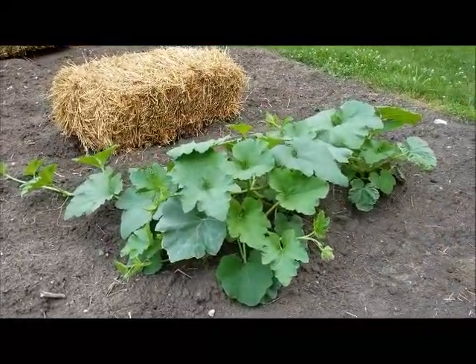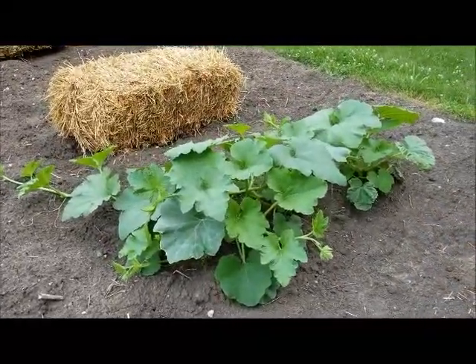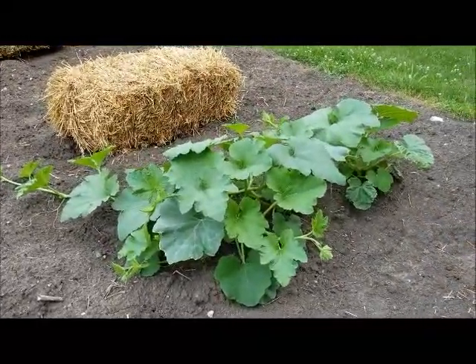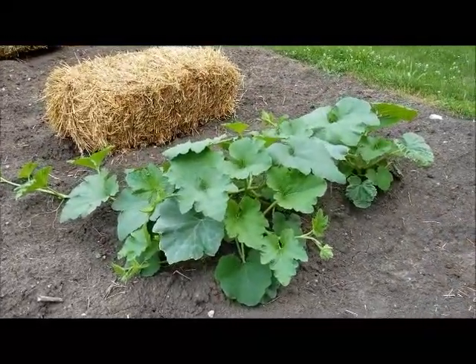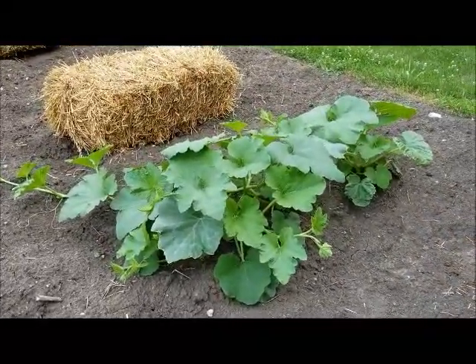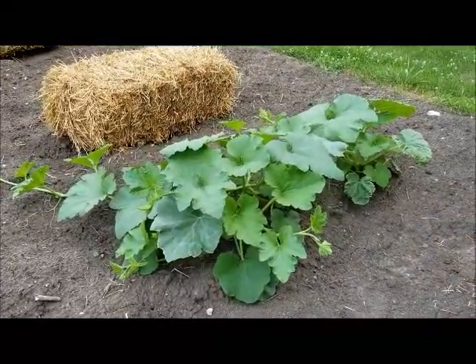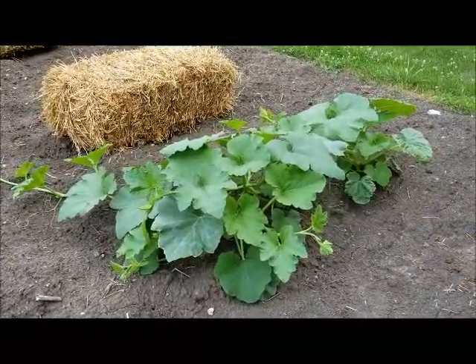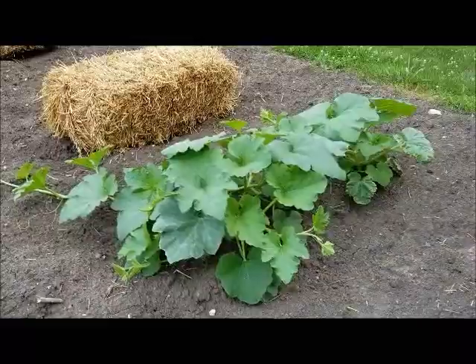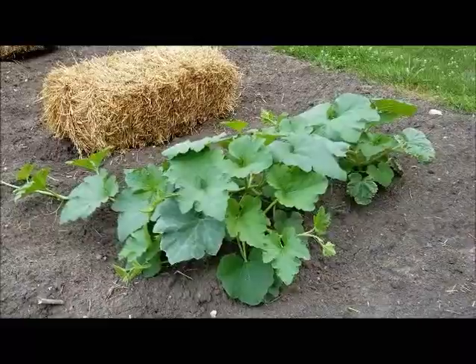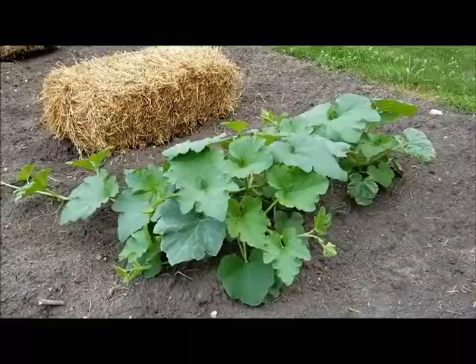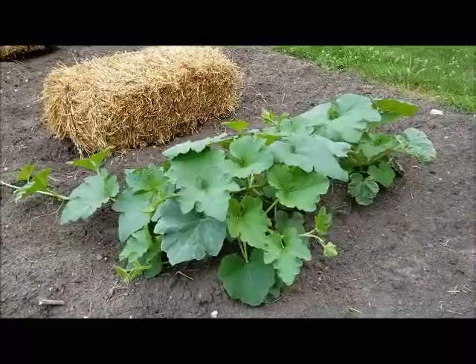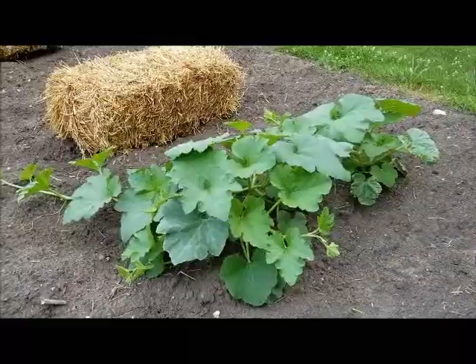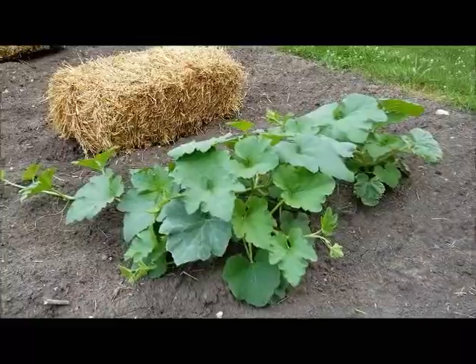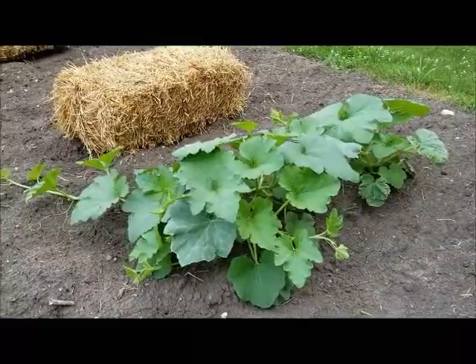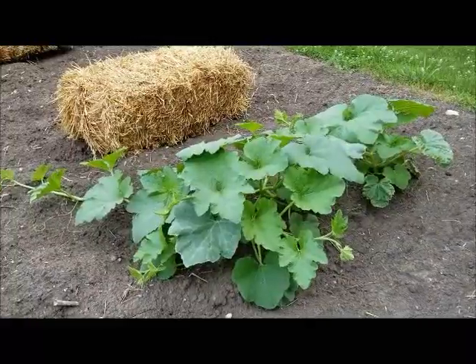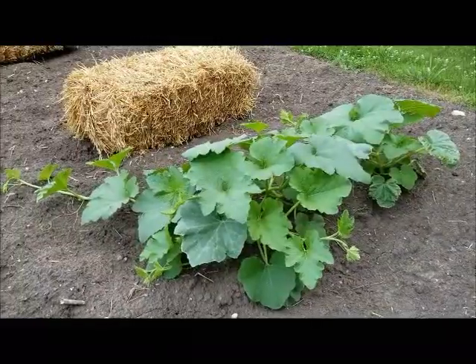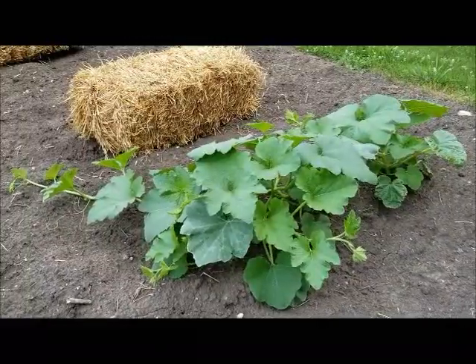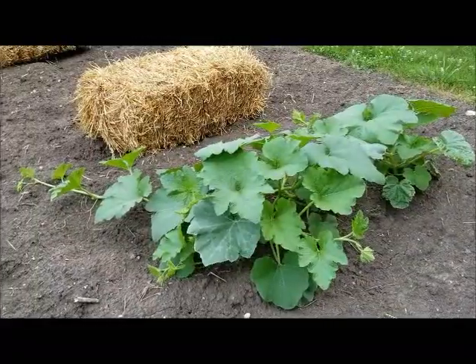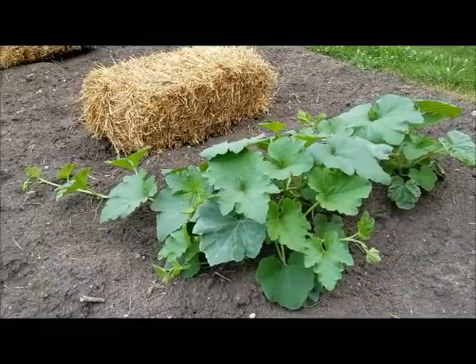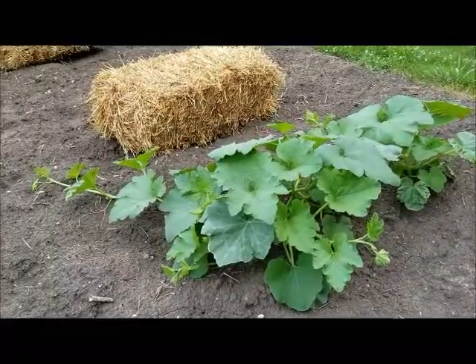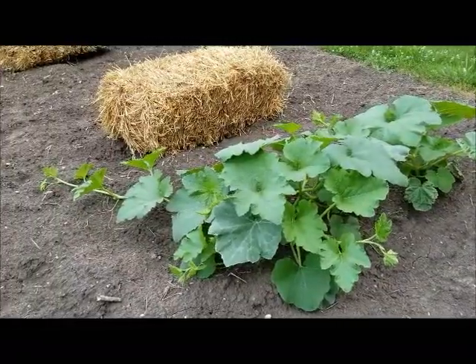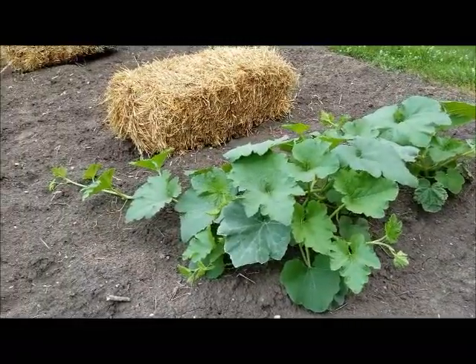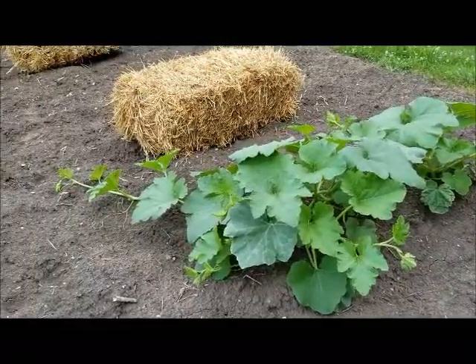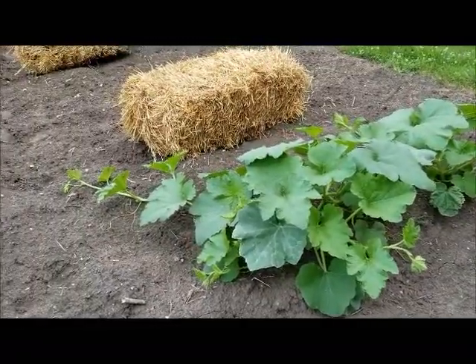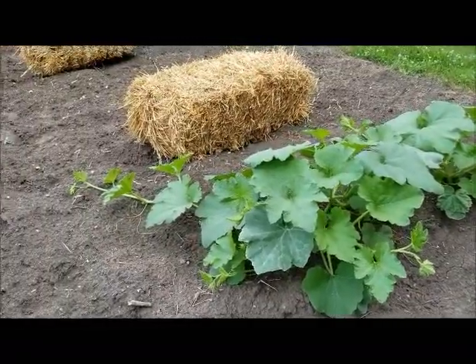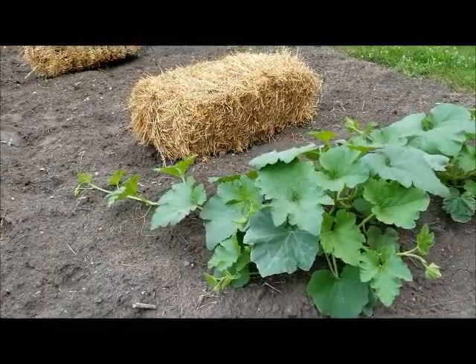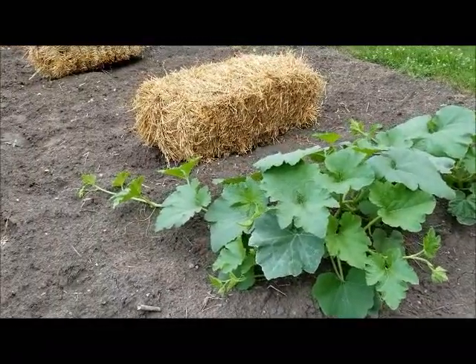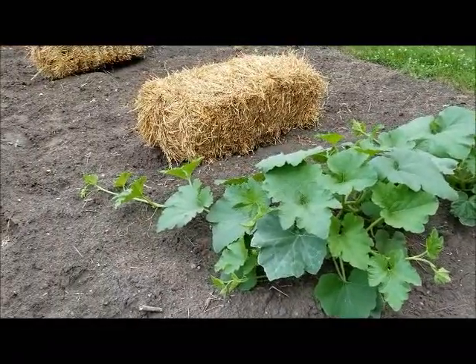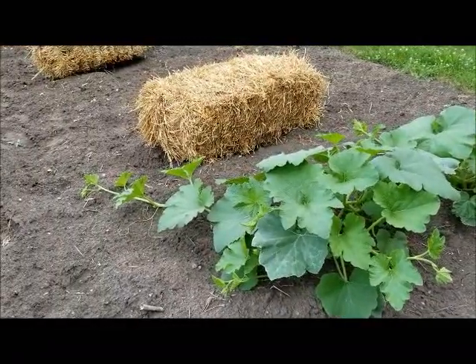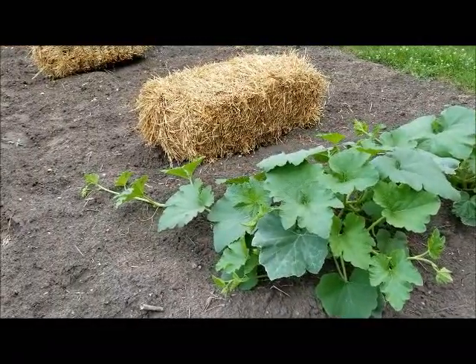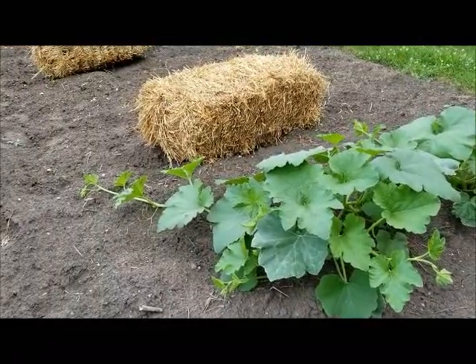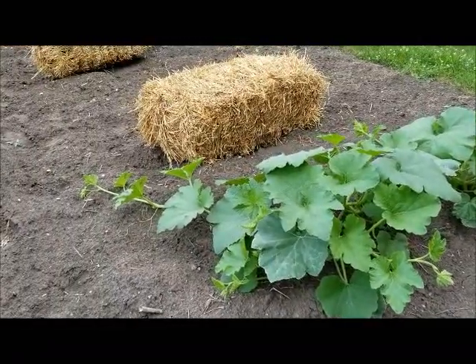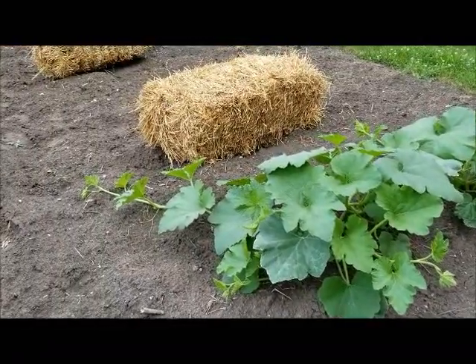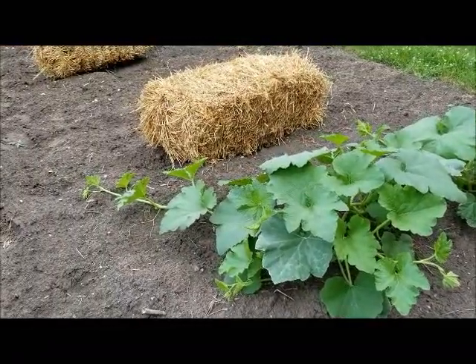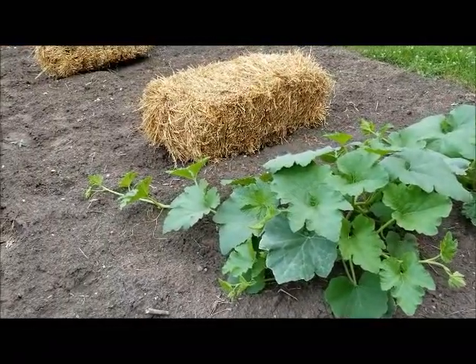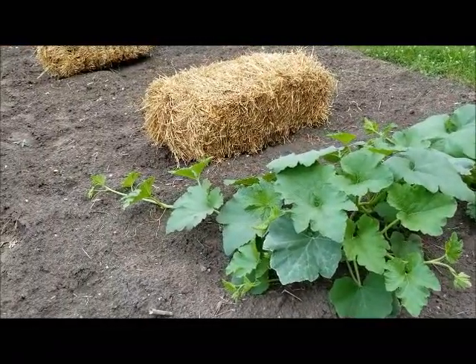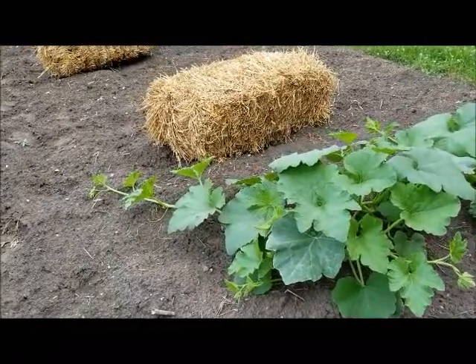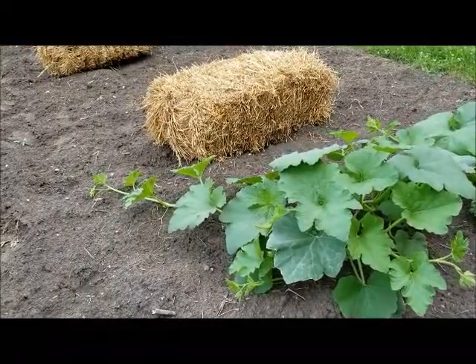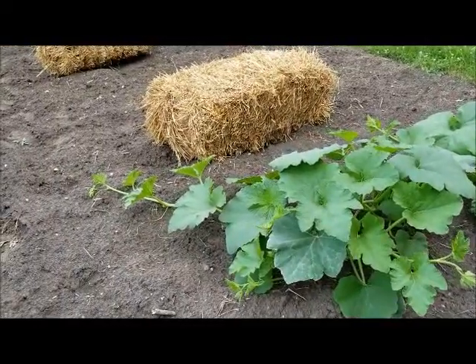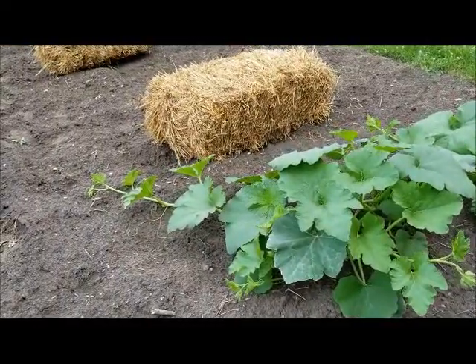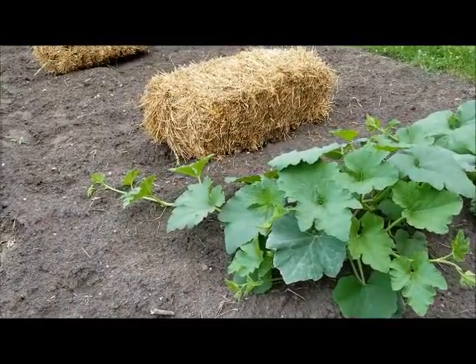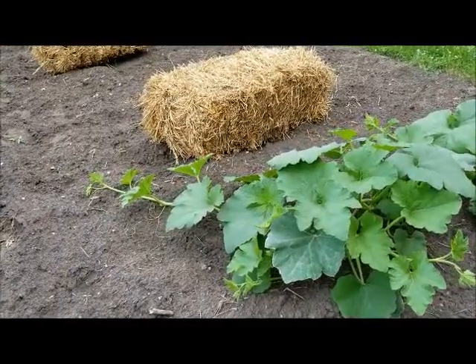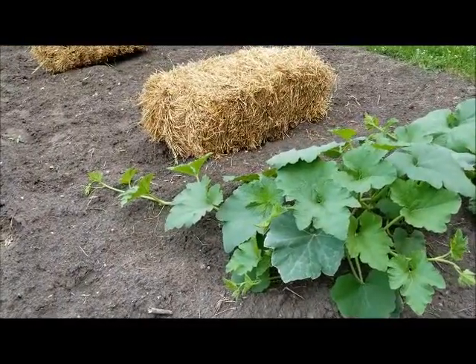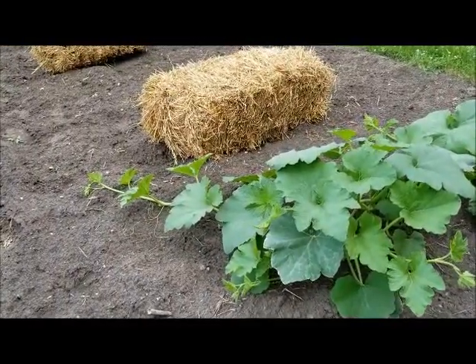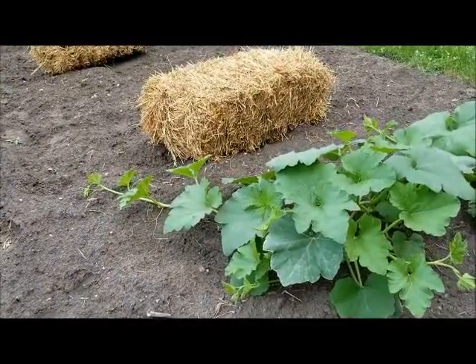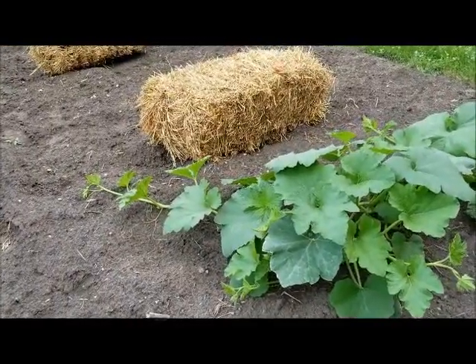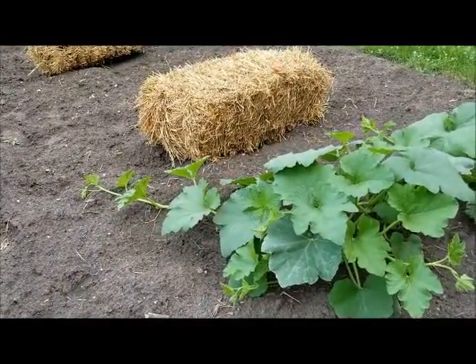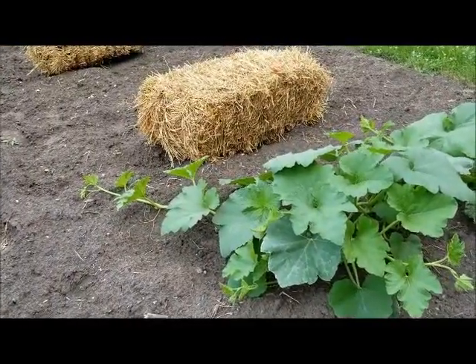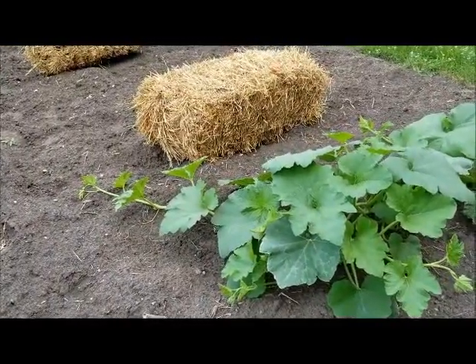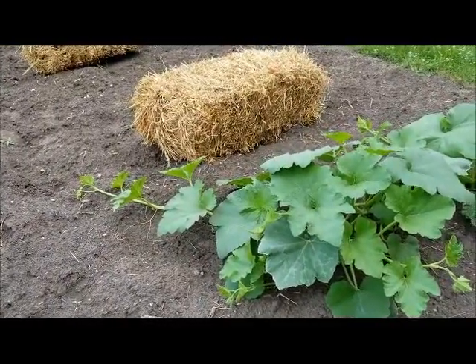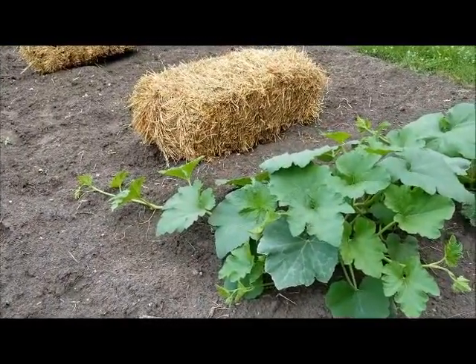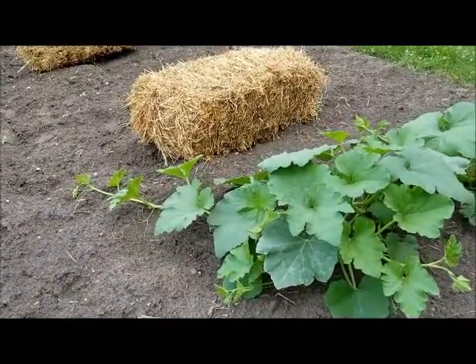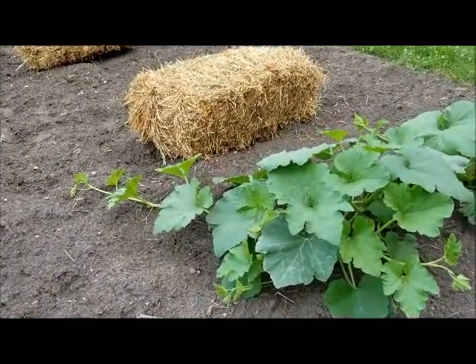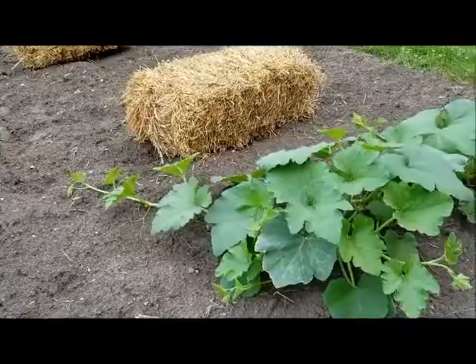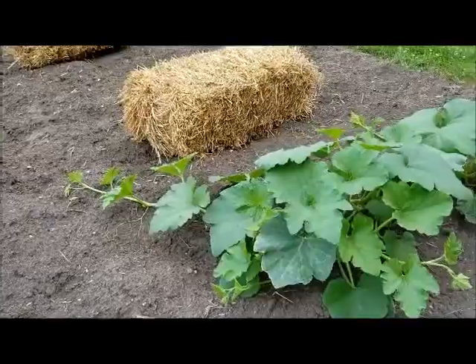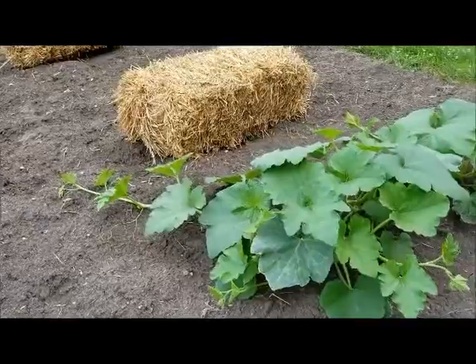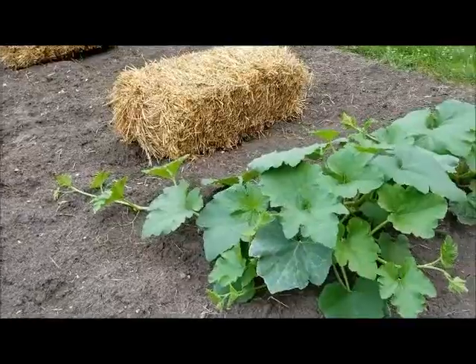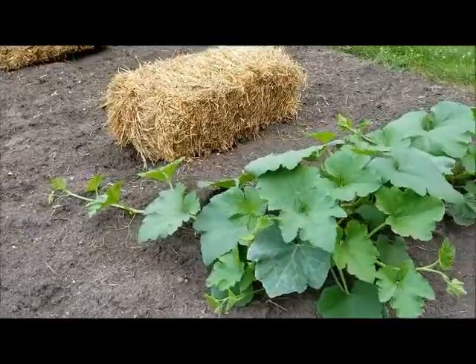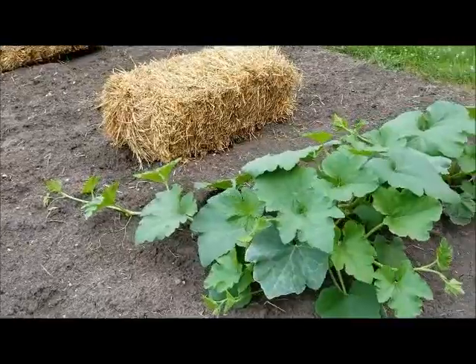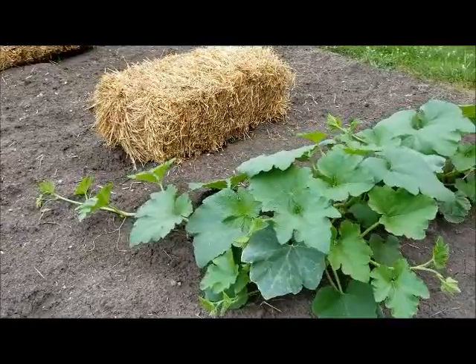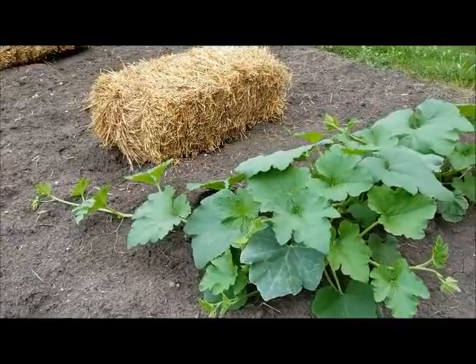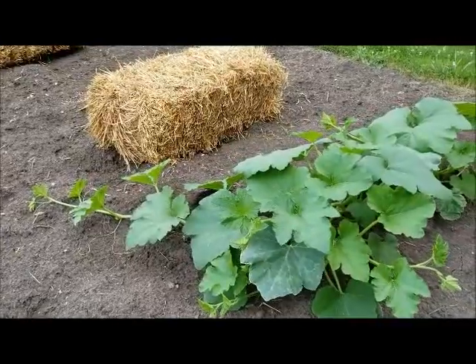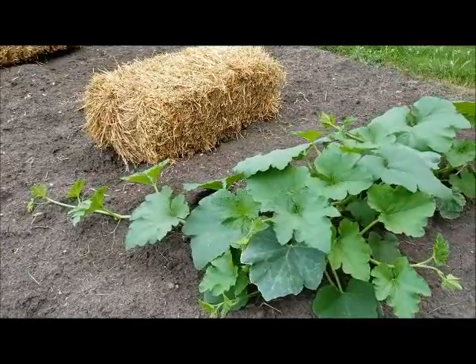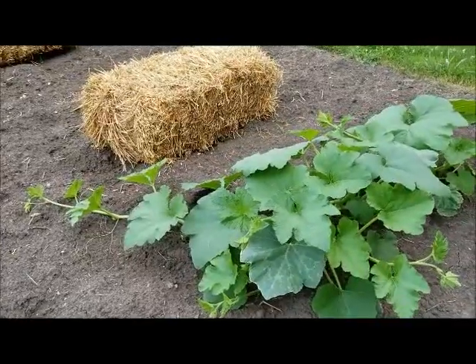Here are my pumpkins. They are jack-o-lantern pumpkins, and I know I planted them way too early, but I was getting impatient.